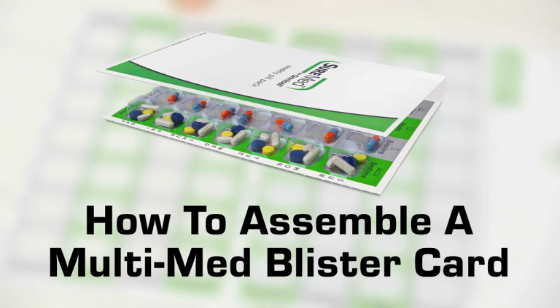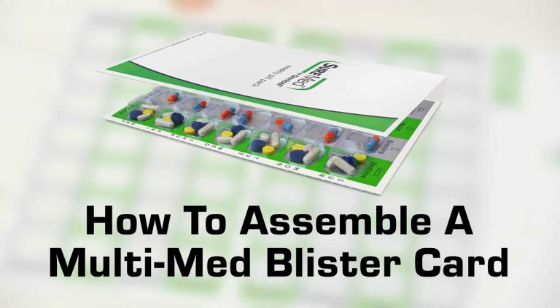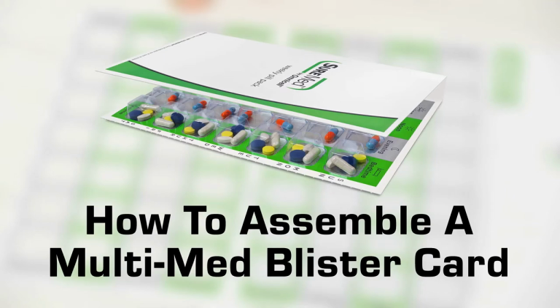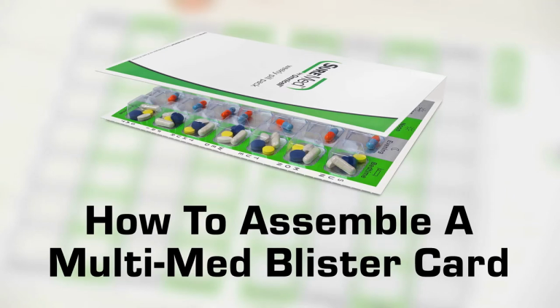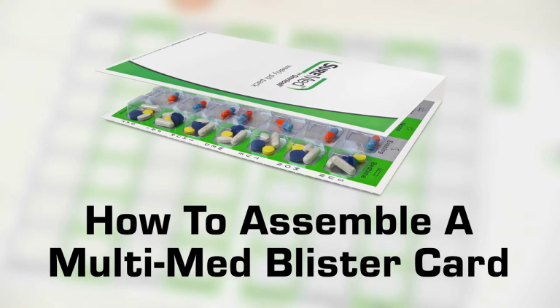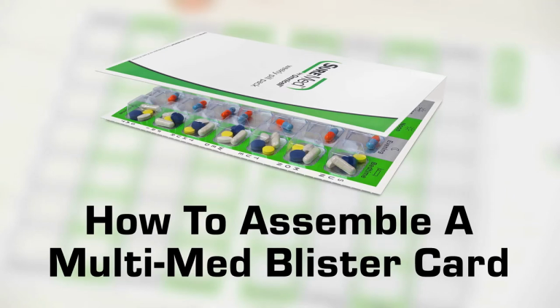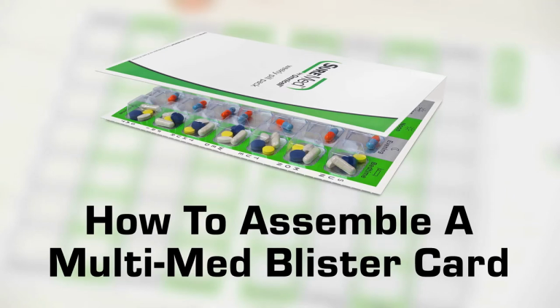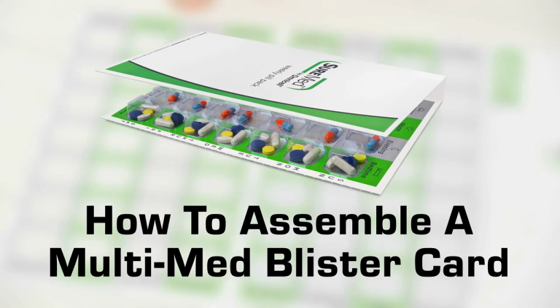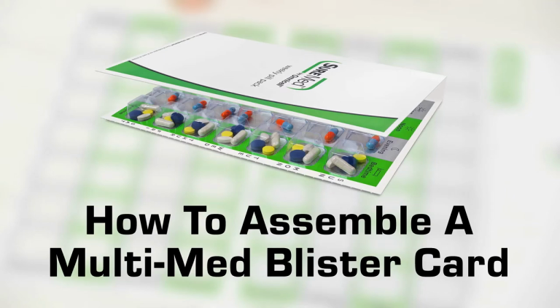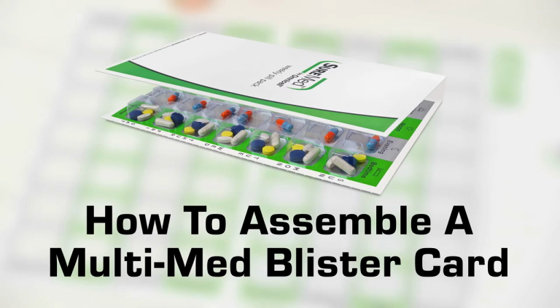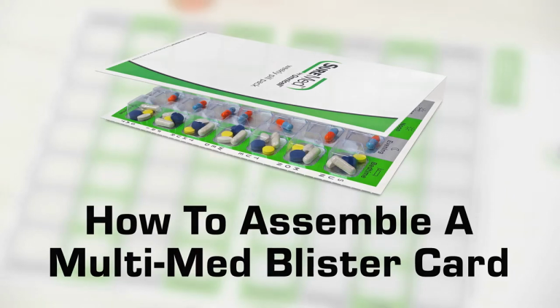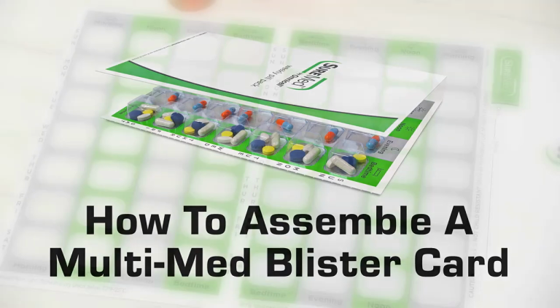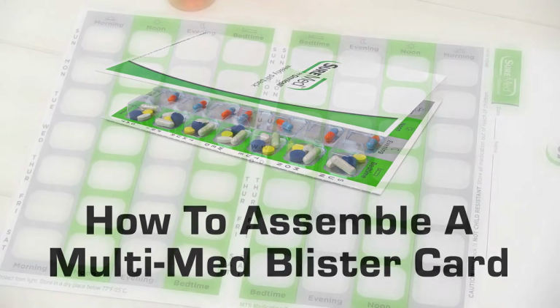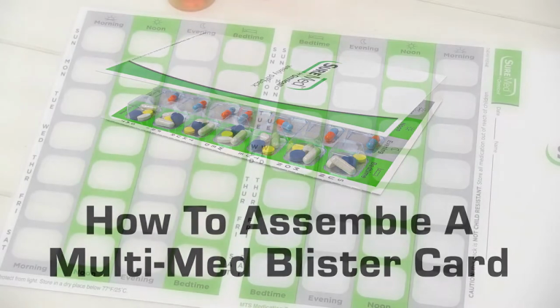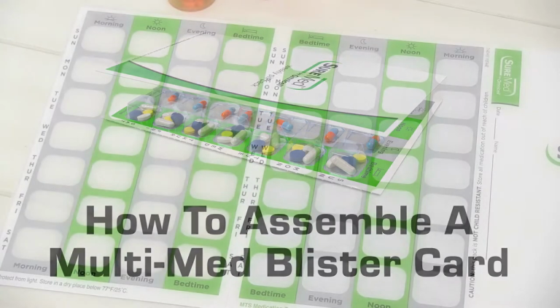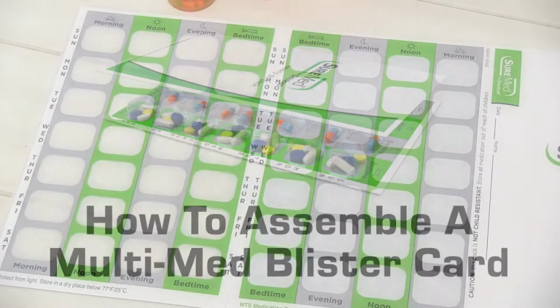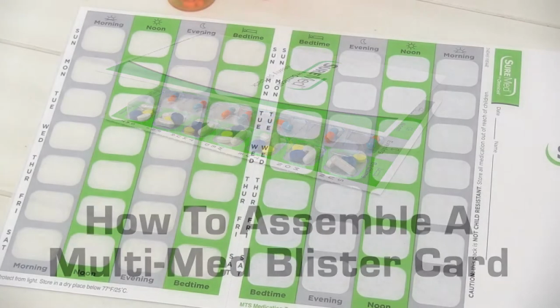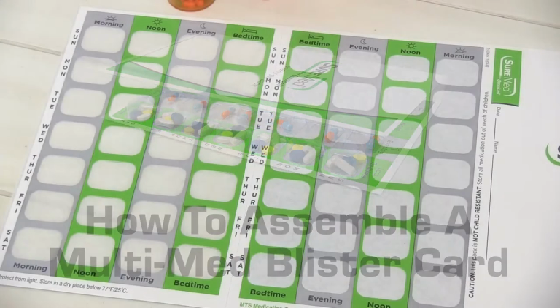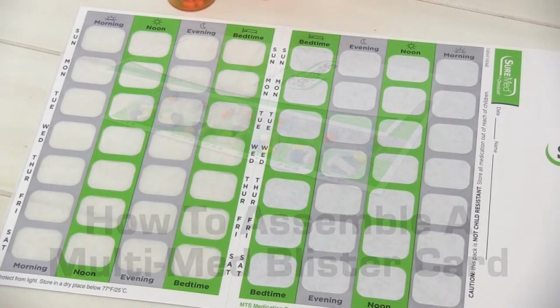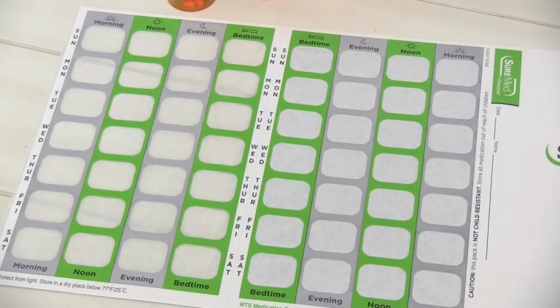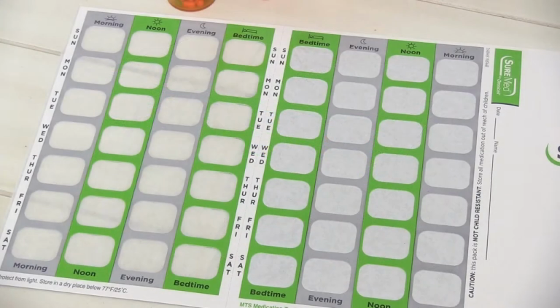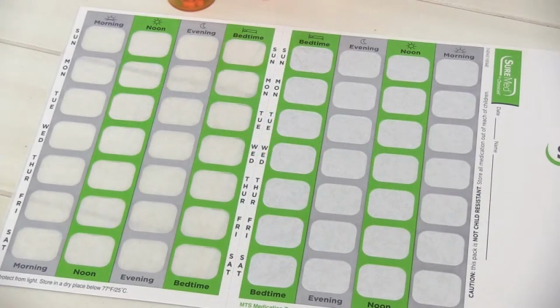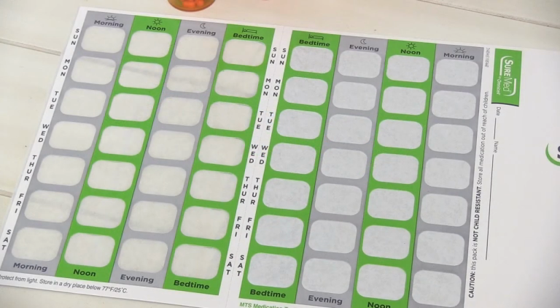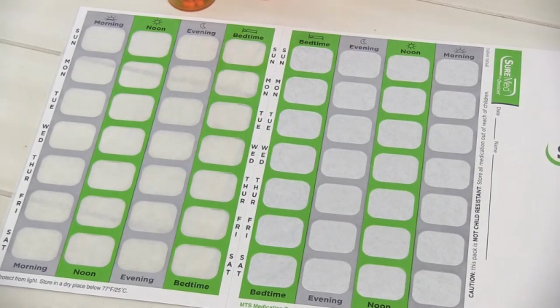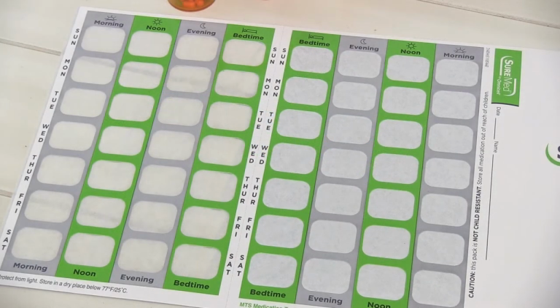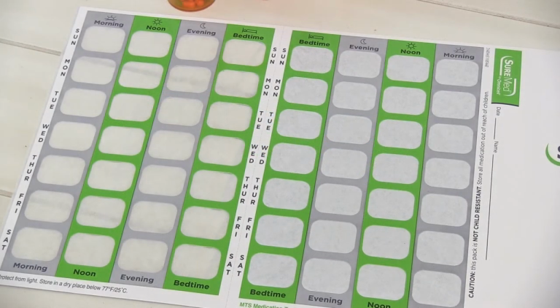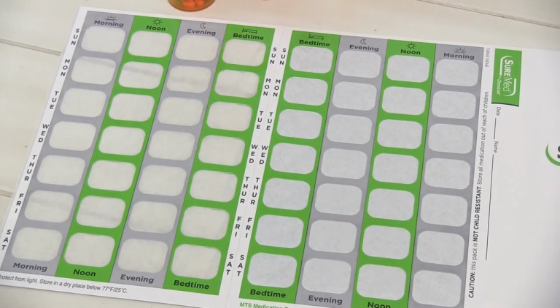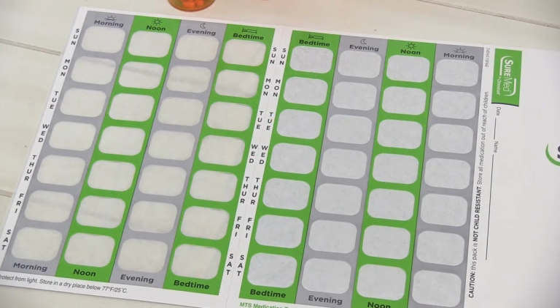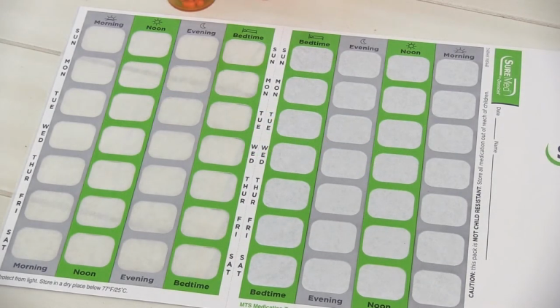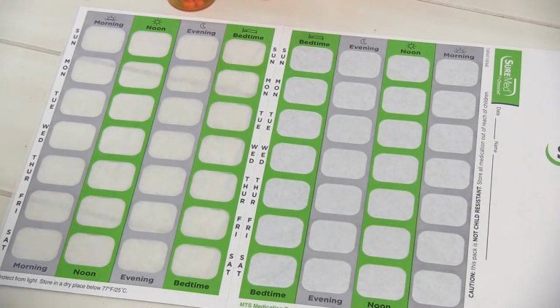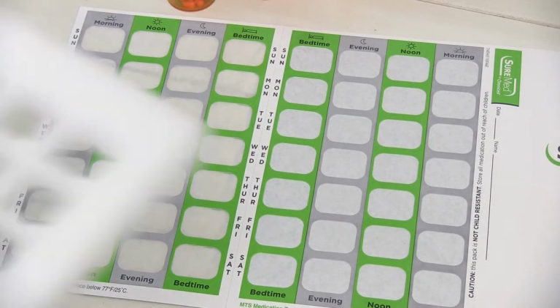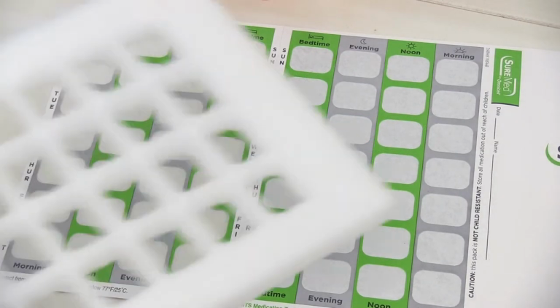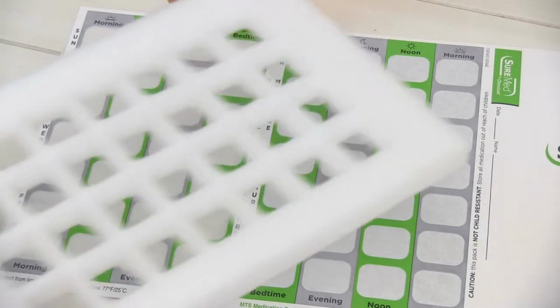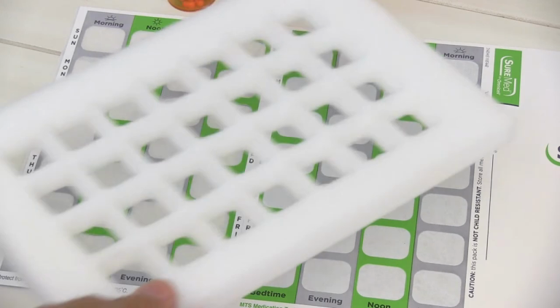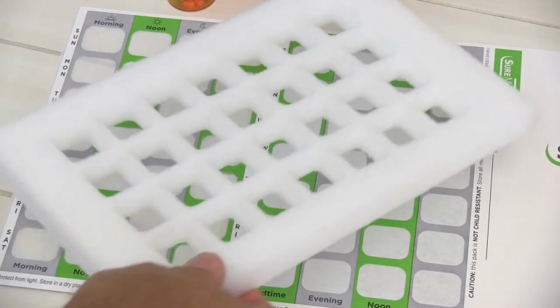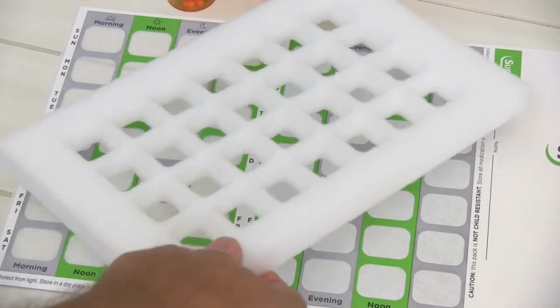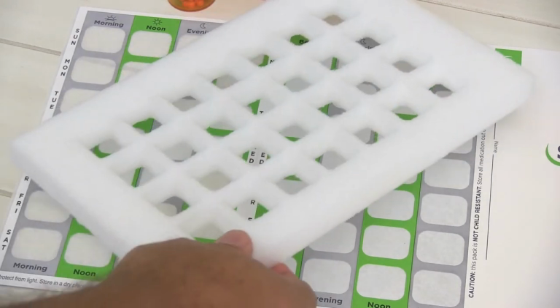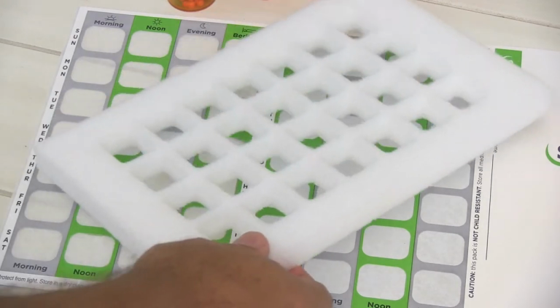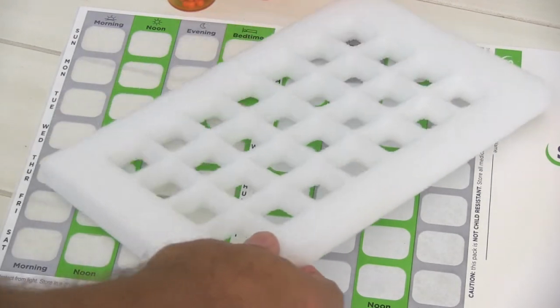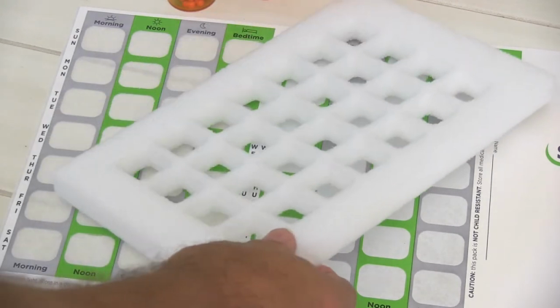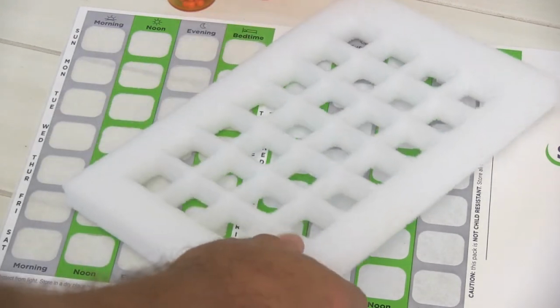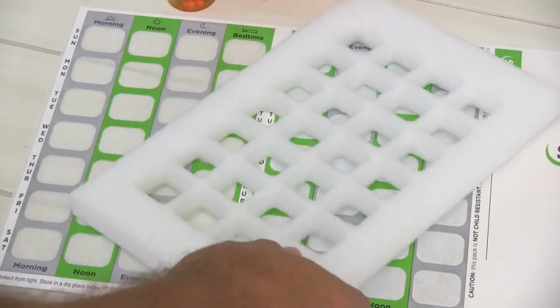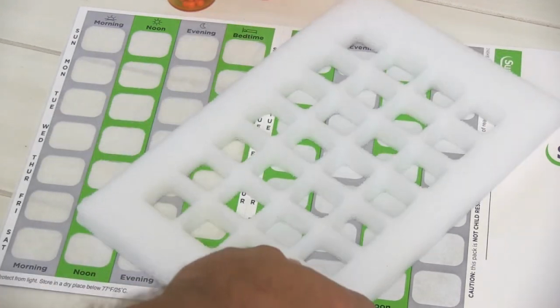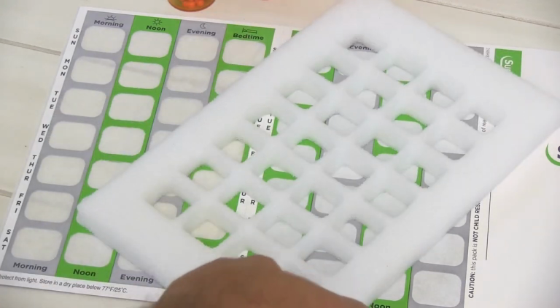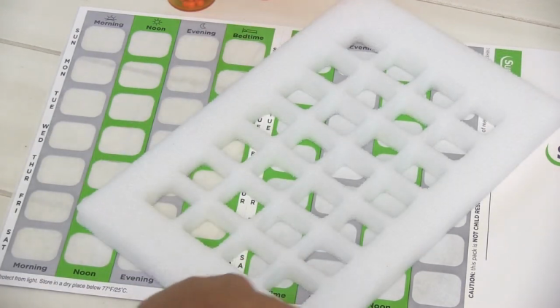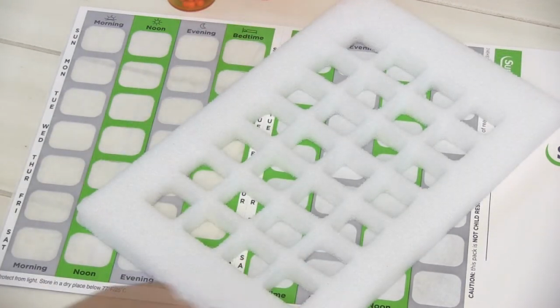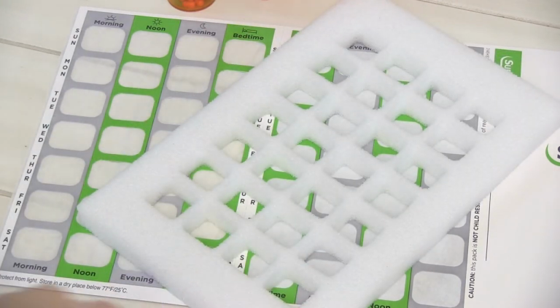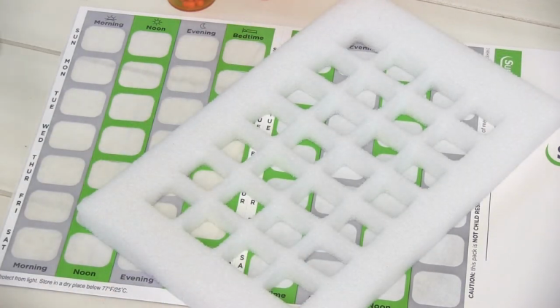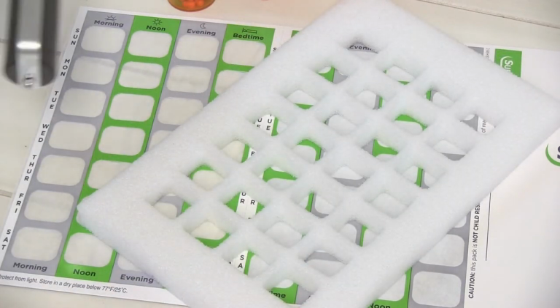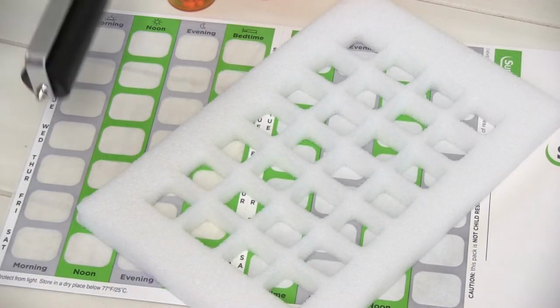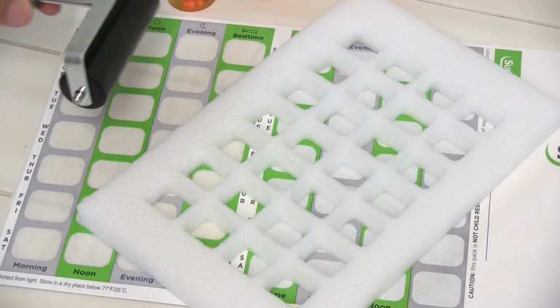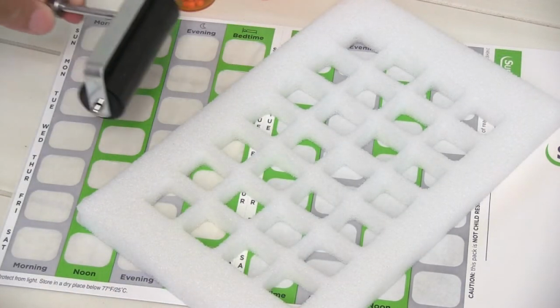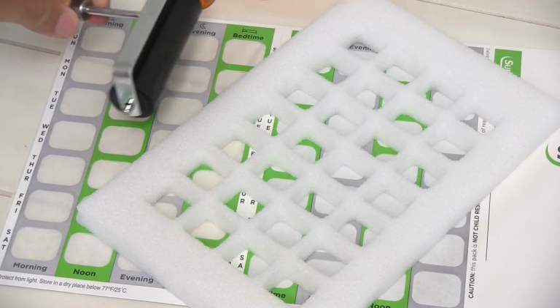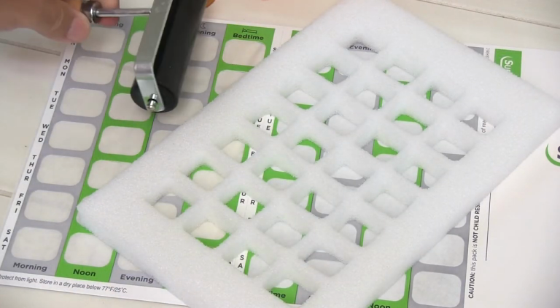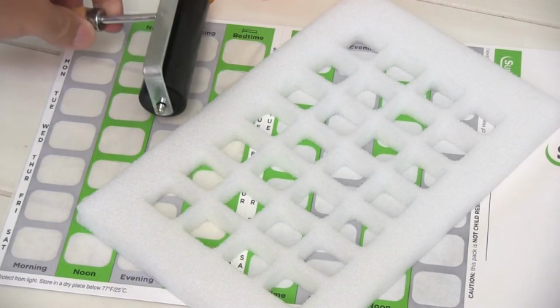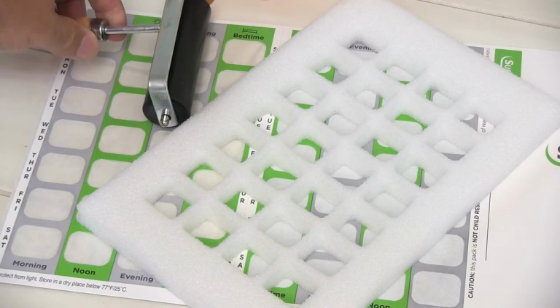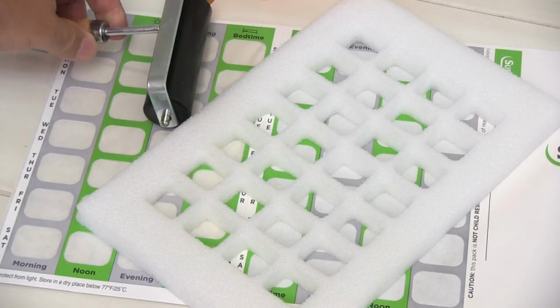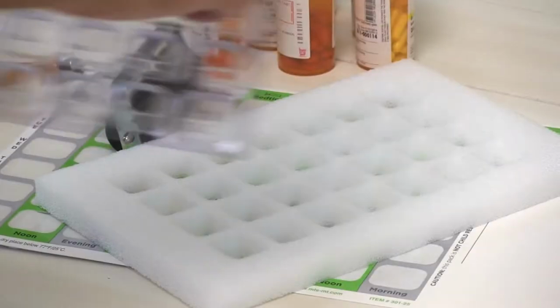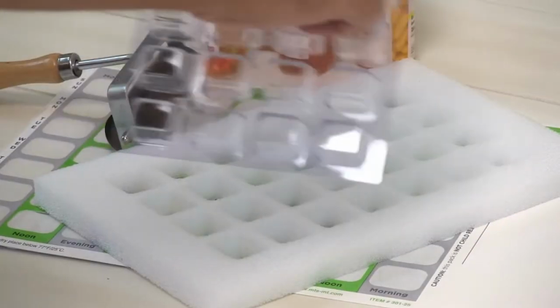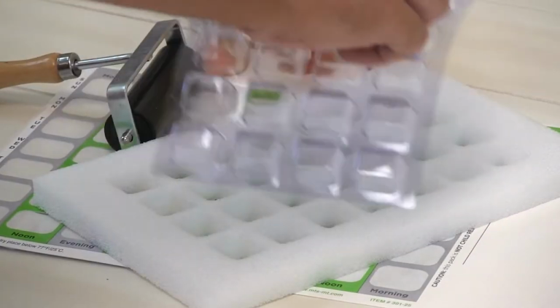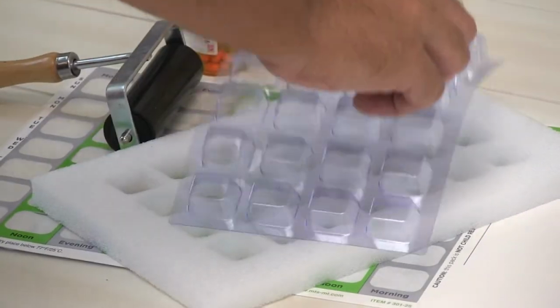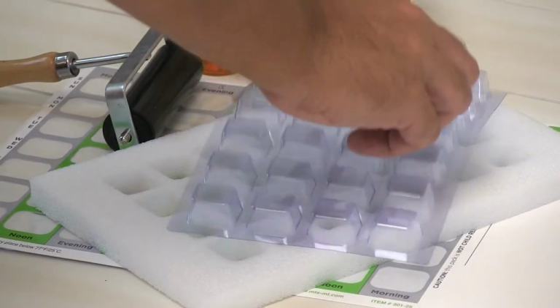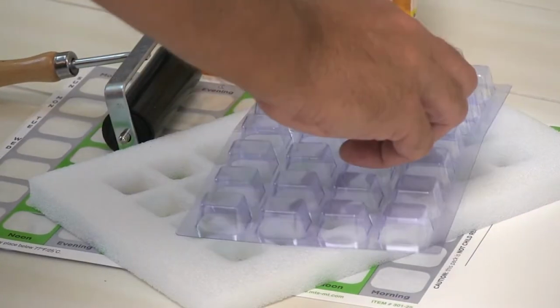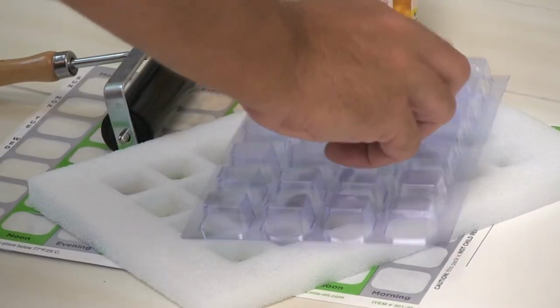To assemble your Multimed card, you'll need a card, a filling template, a roller, and a blister.